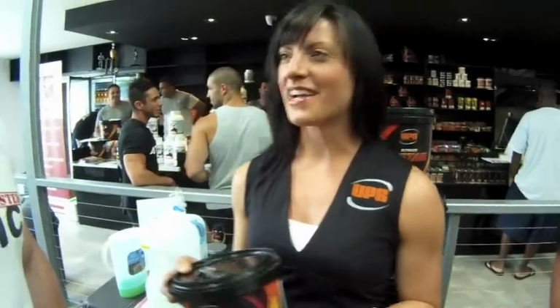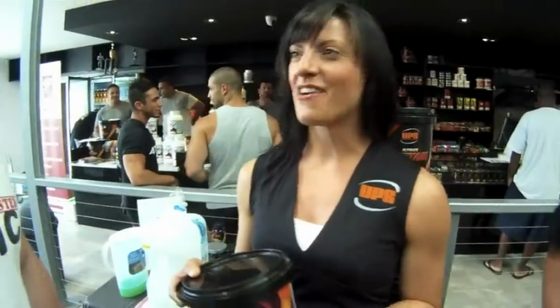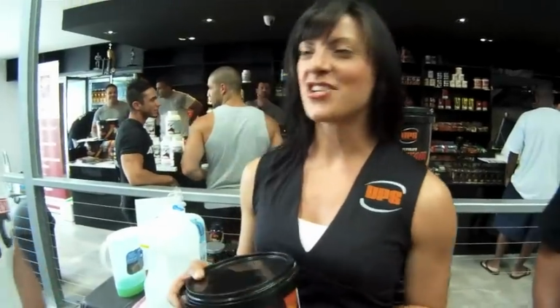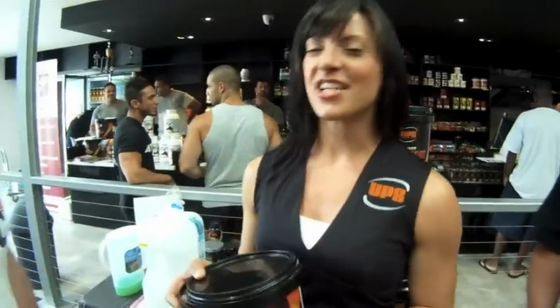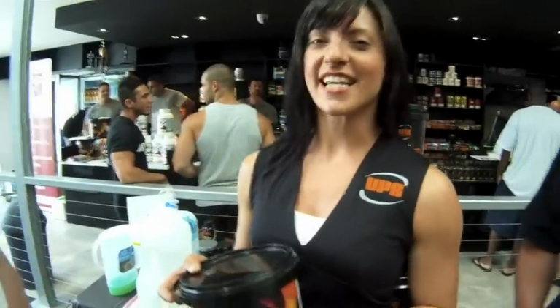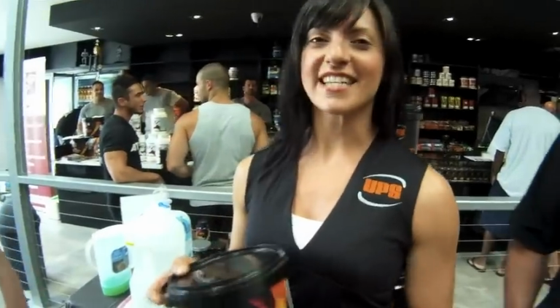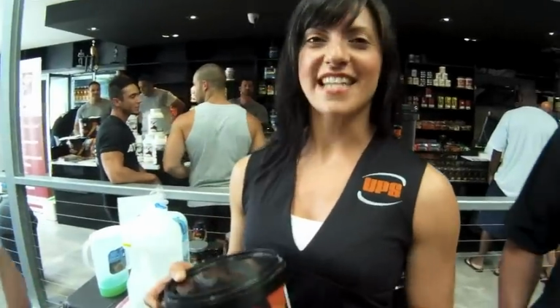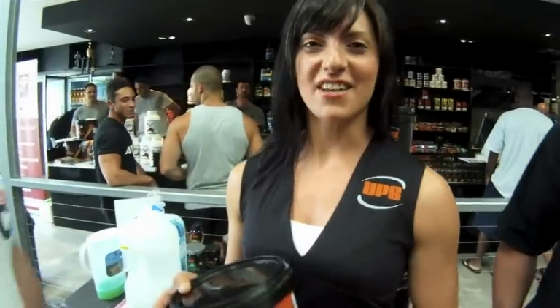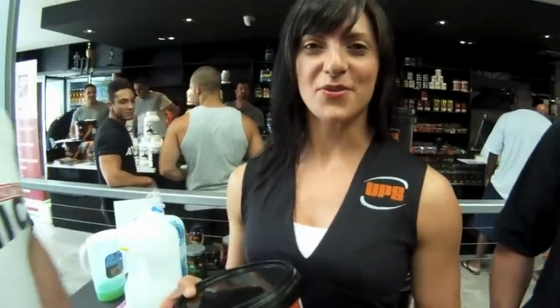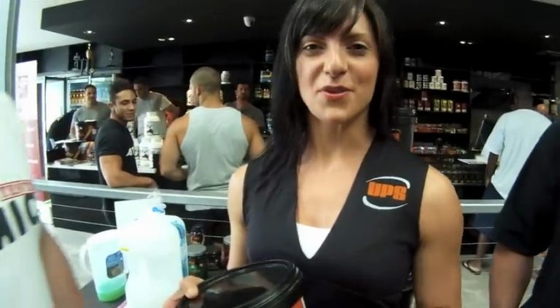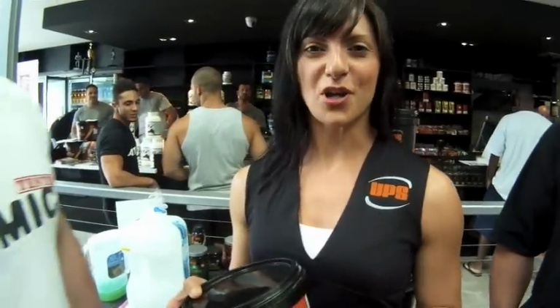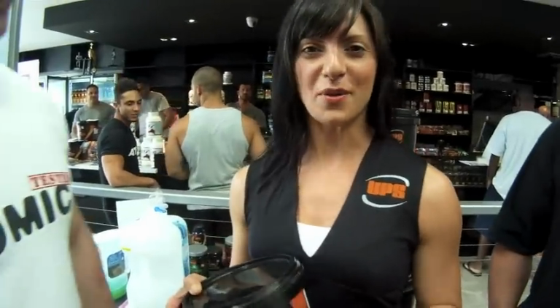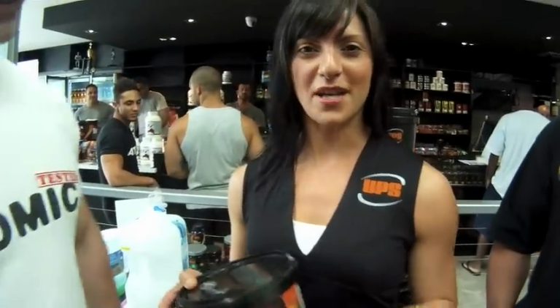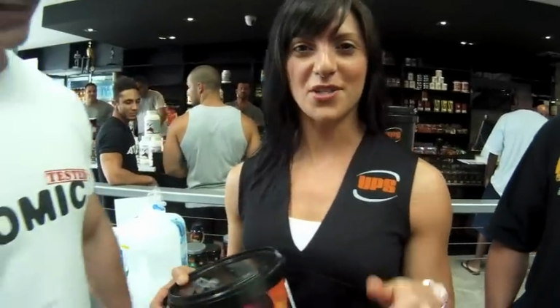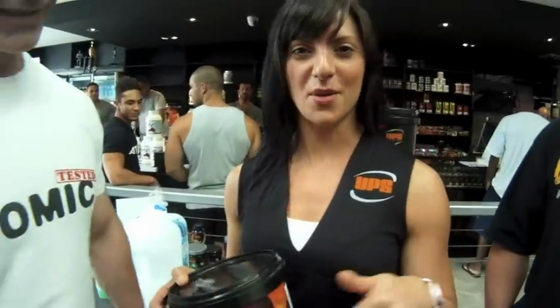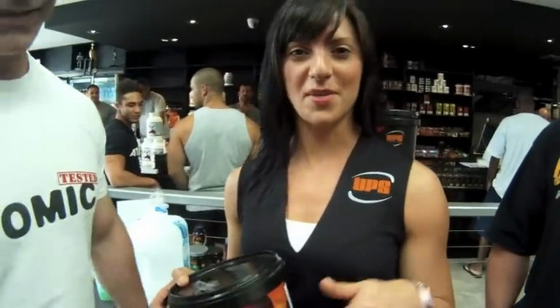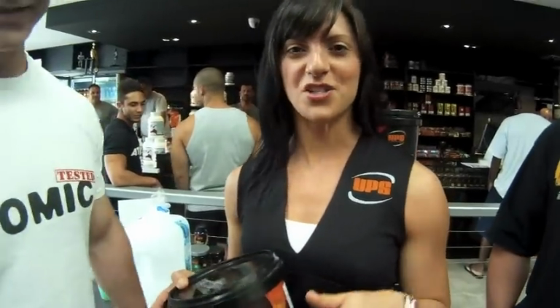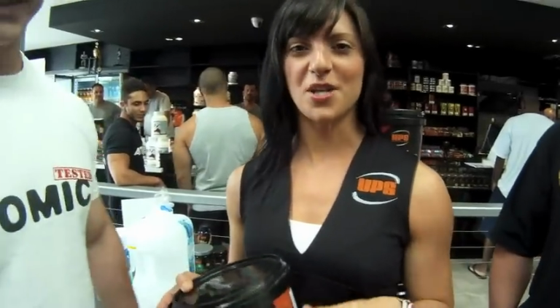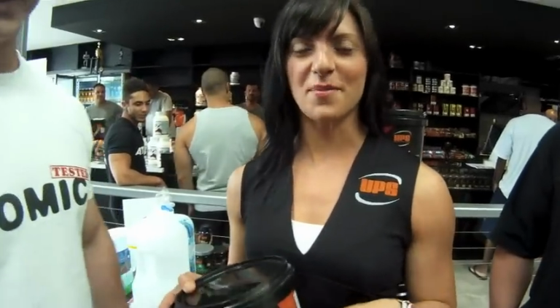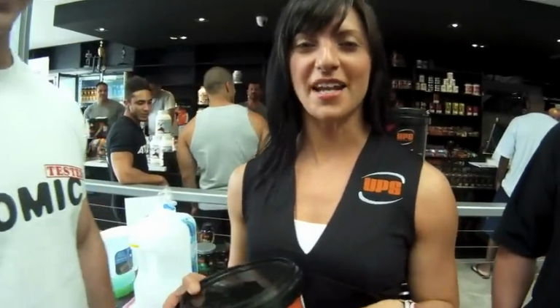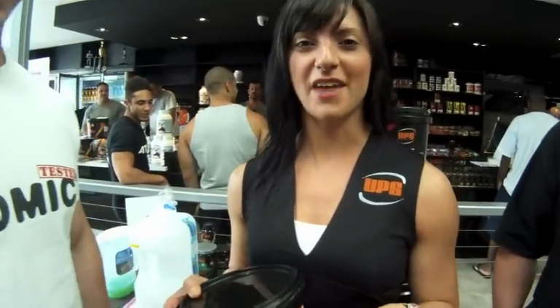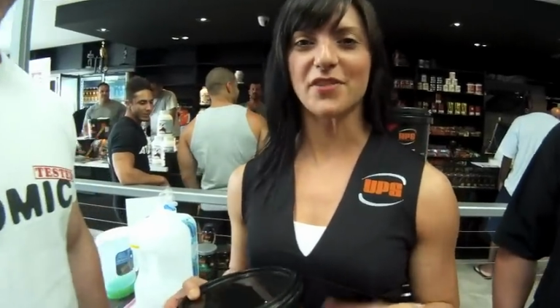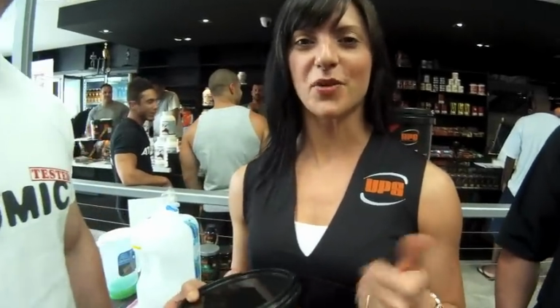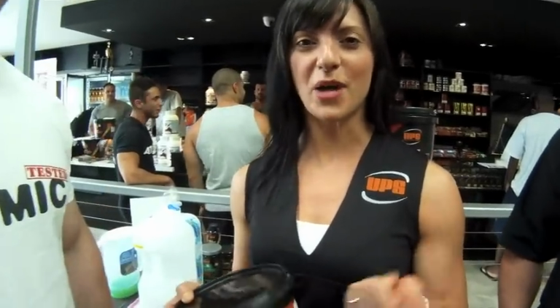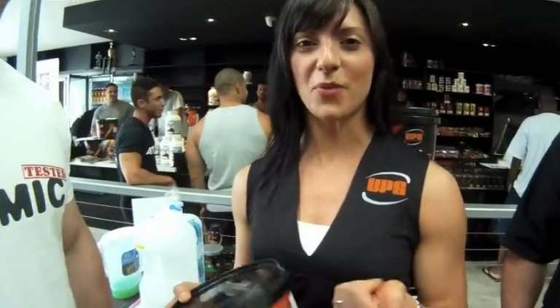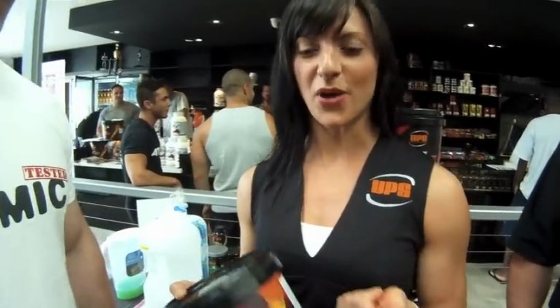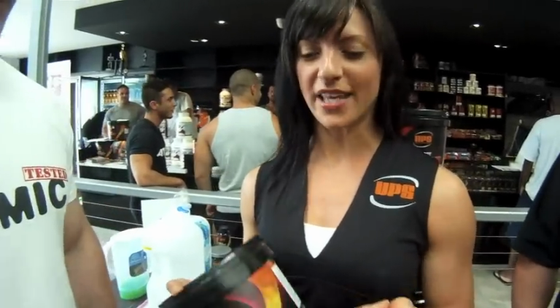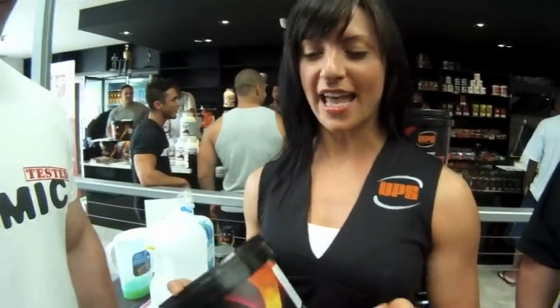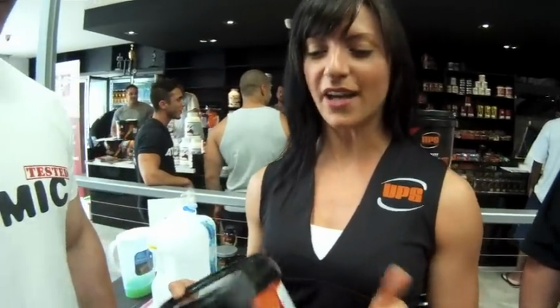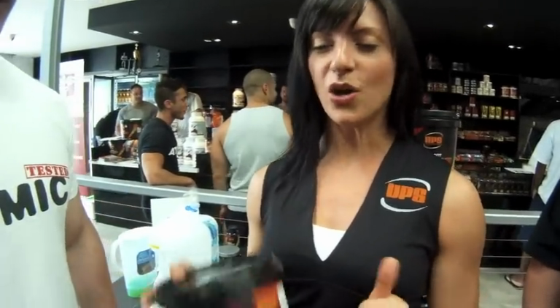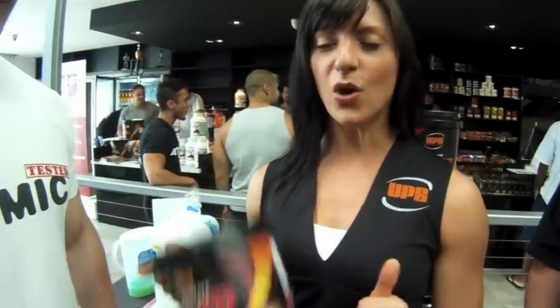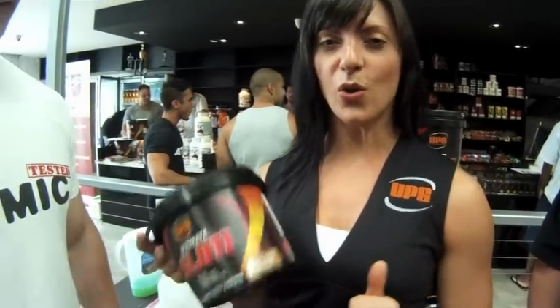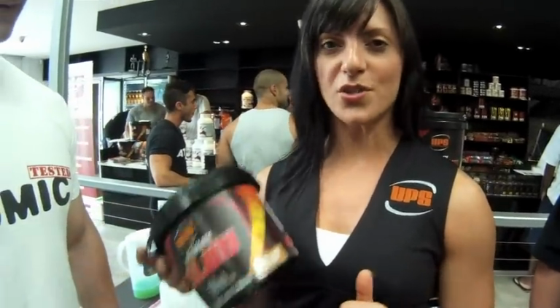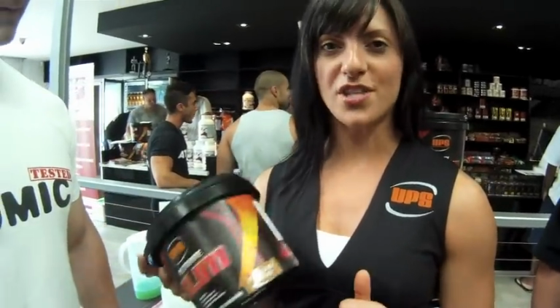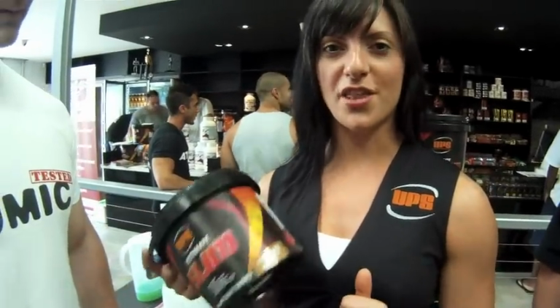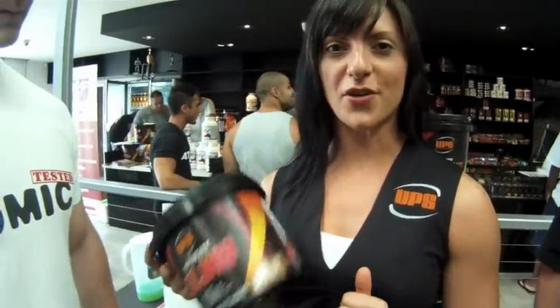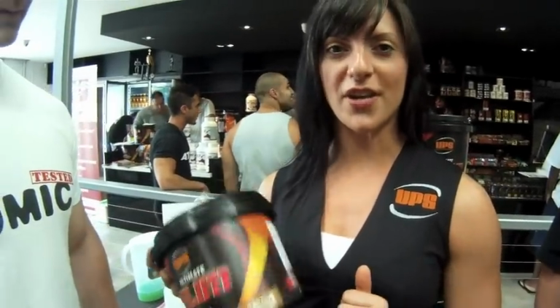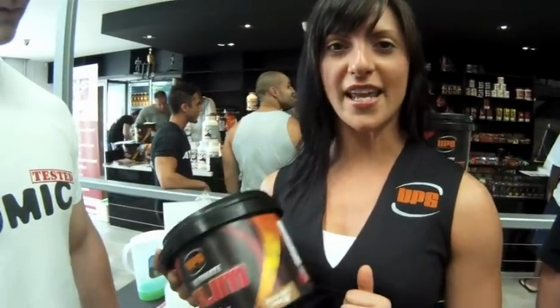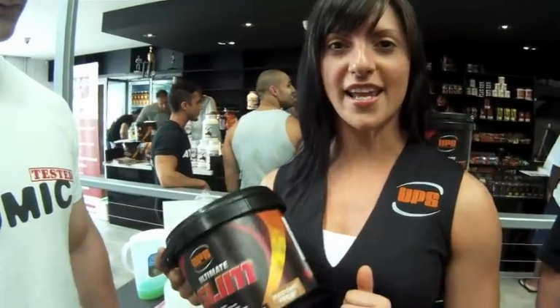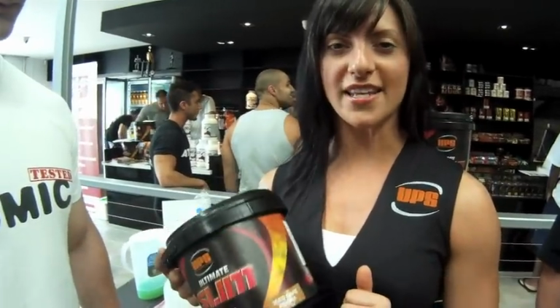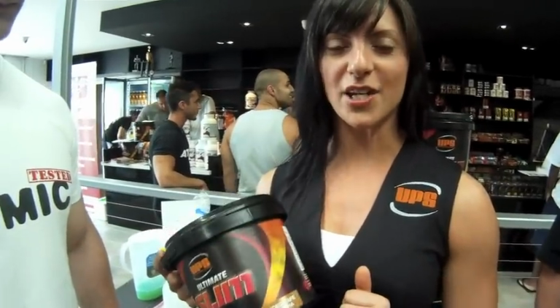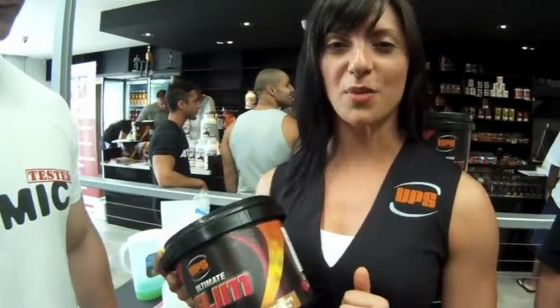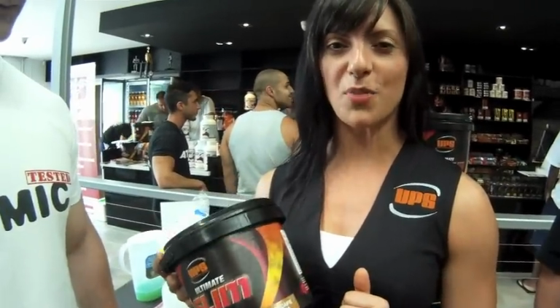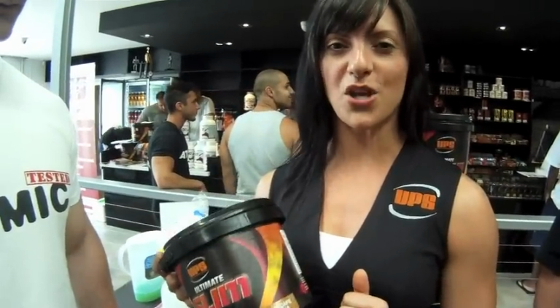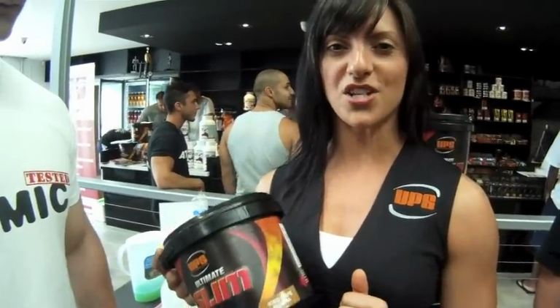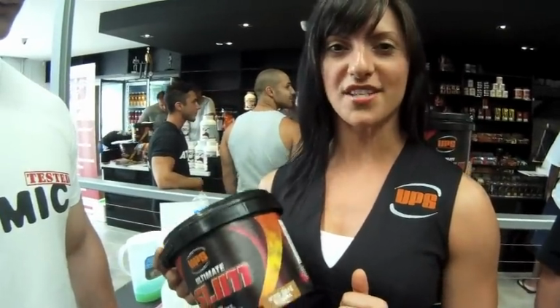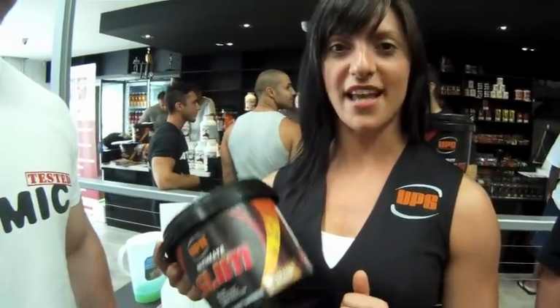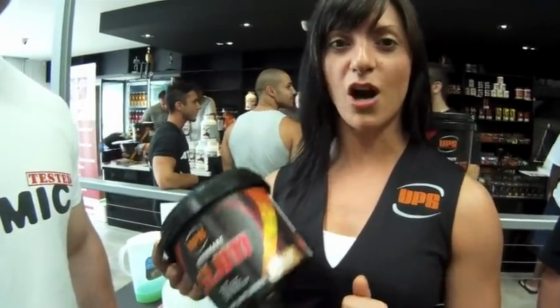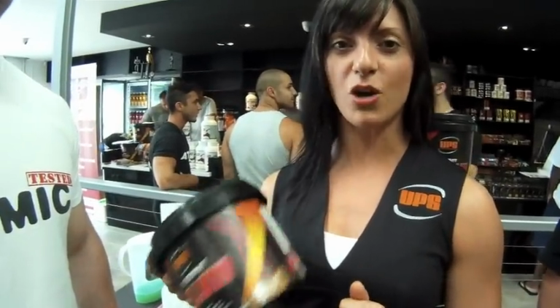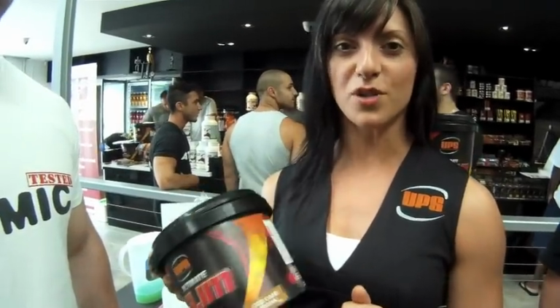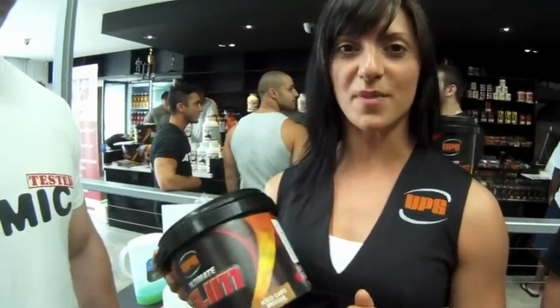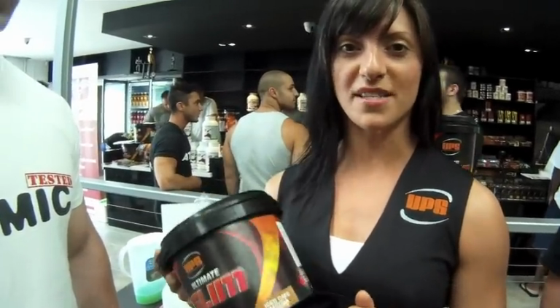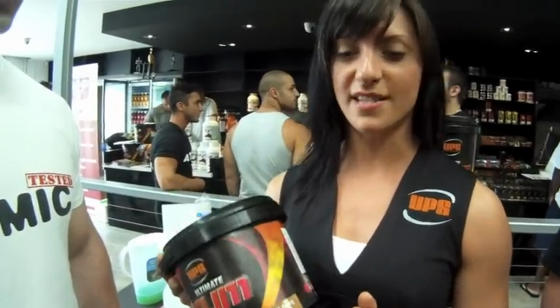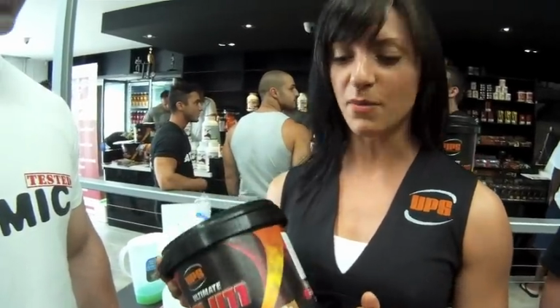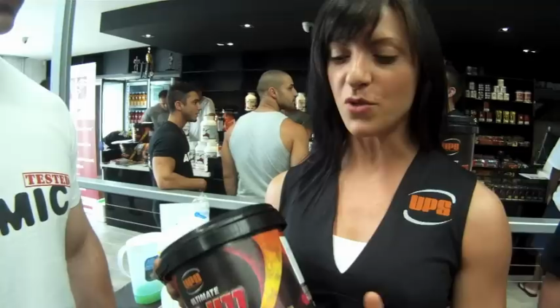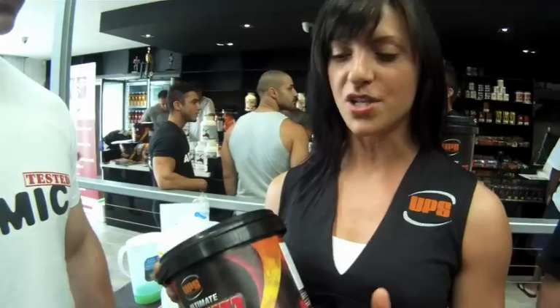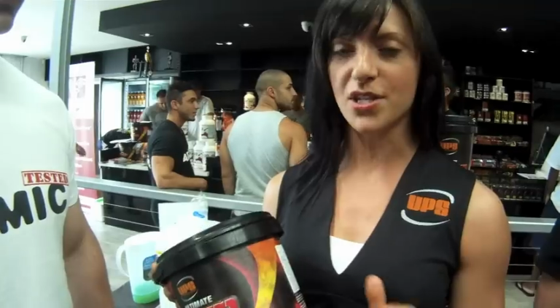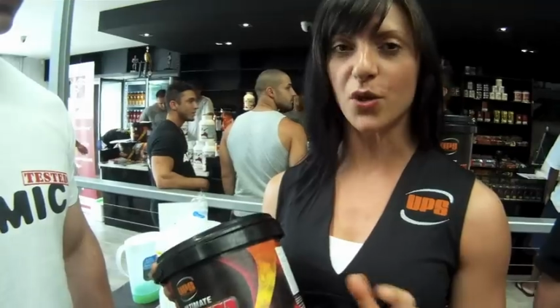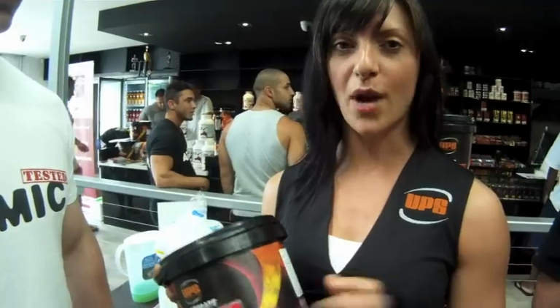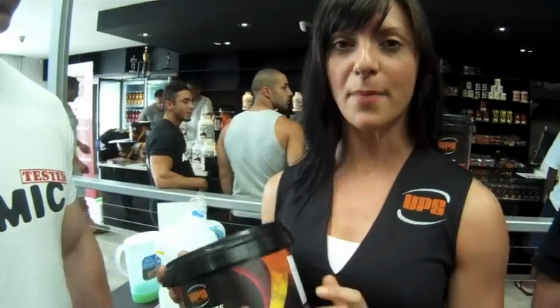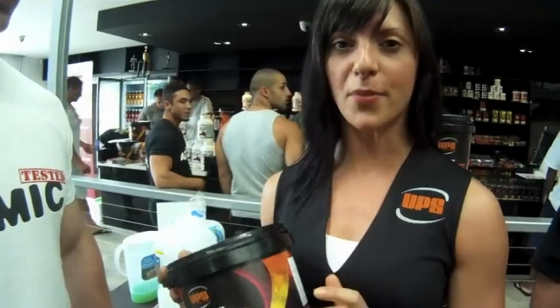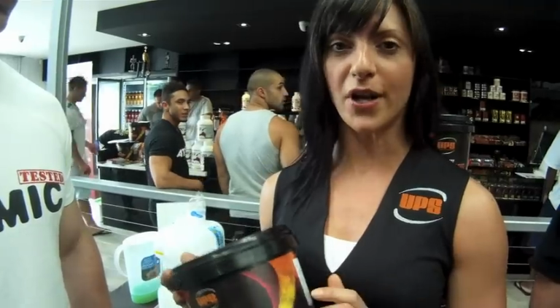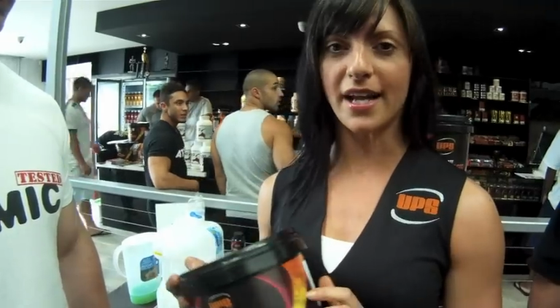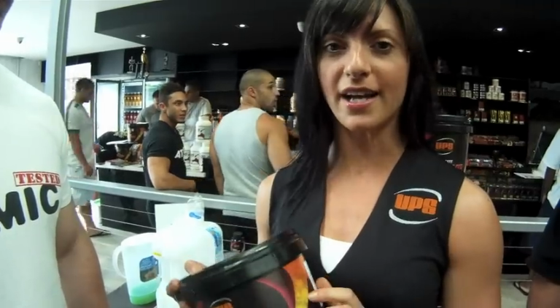Ladies, I encourage you to get down to Atomic gym and have a great workout. Also, through here you can purchase our Ultimate Slim, which is a great product.